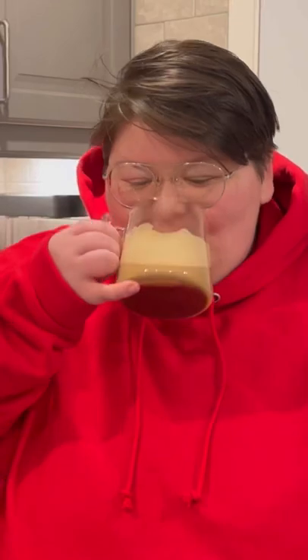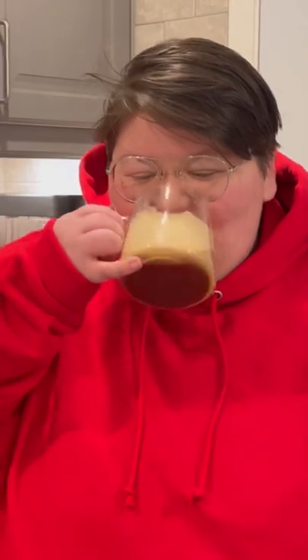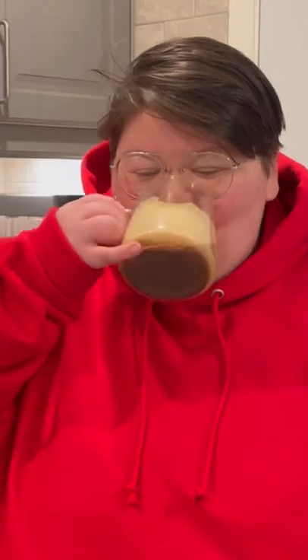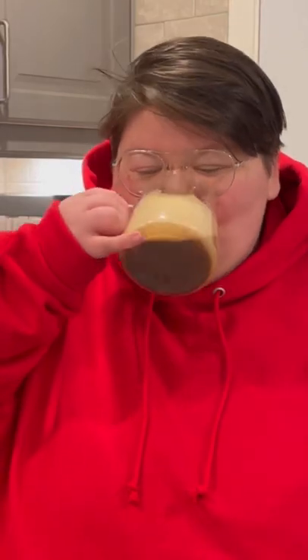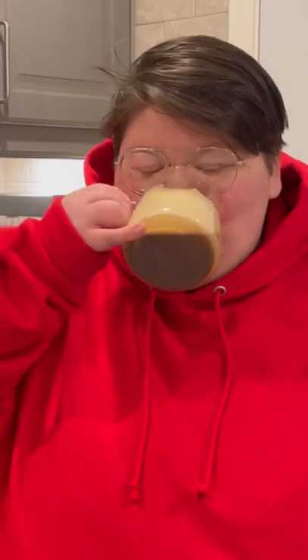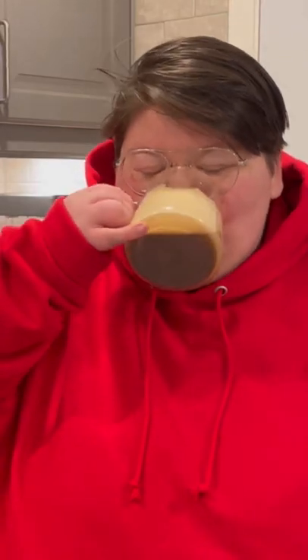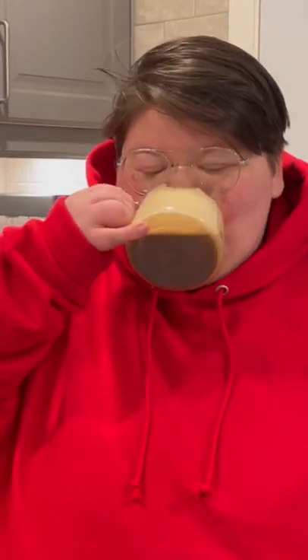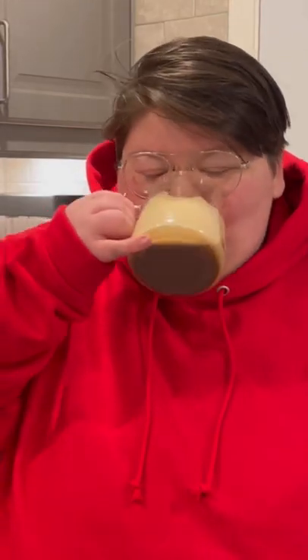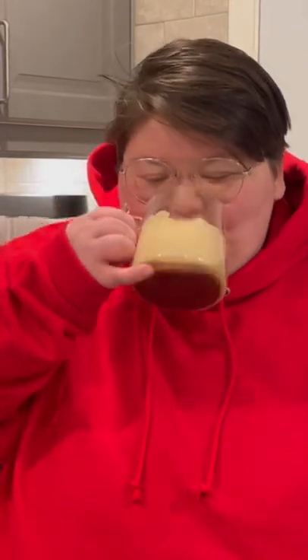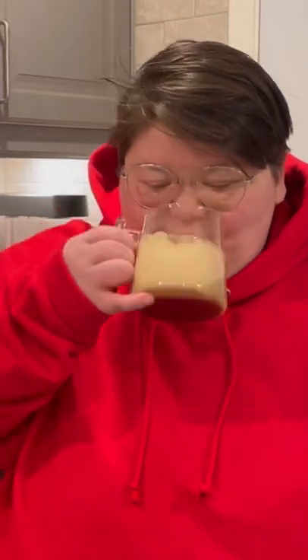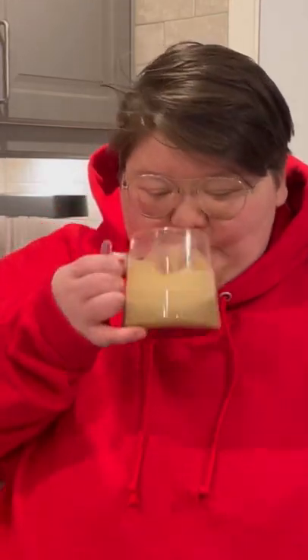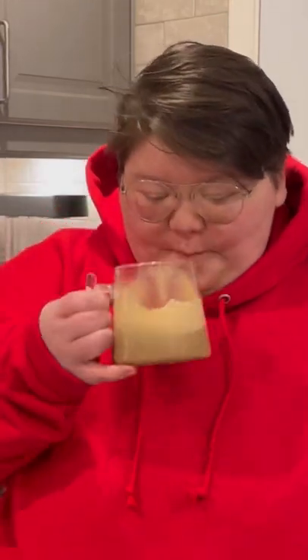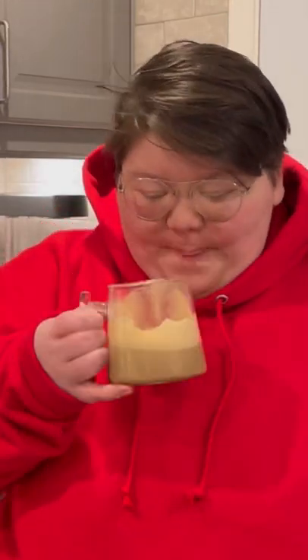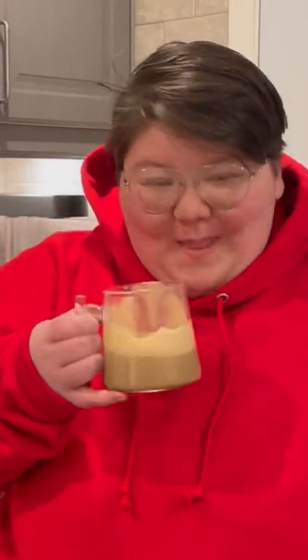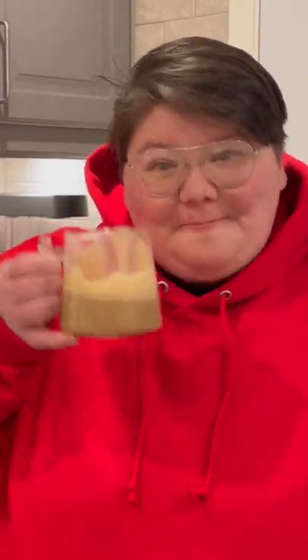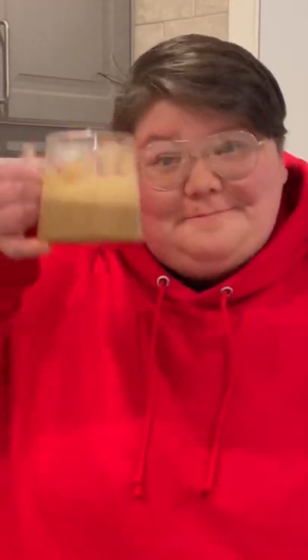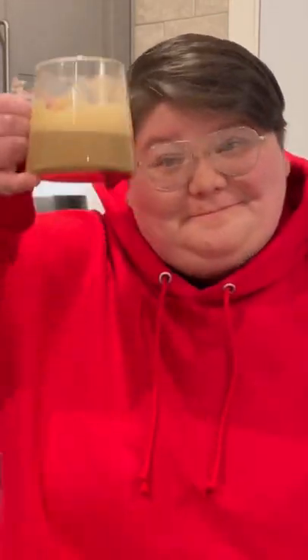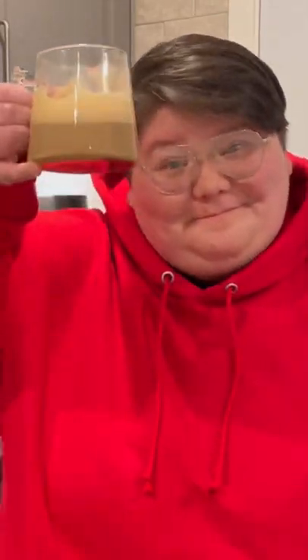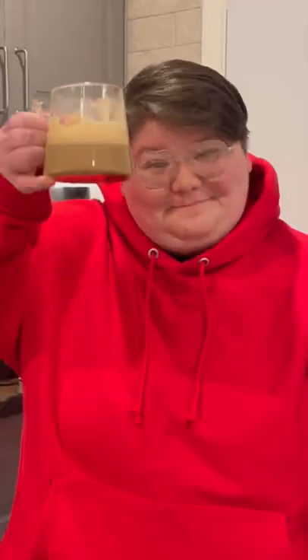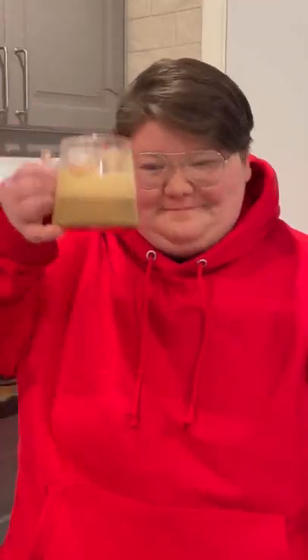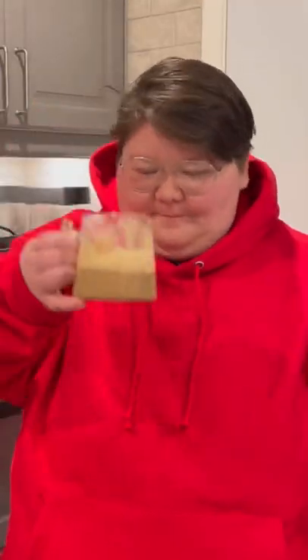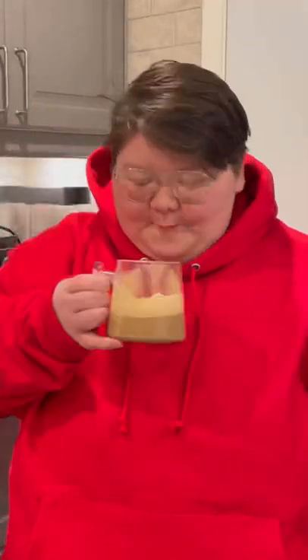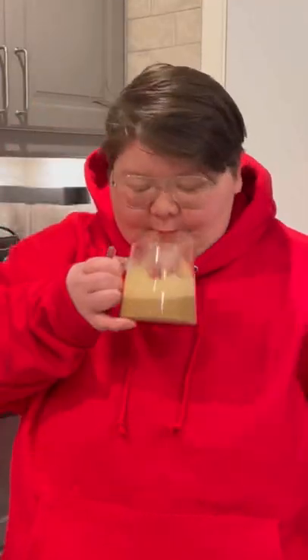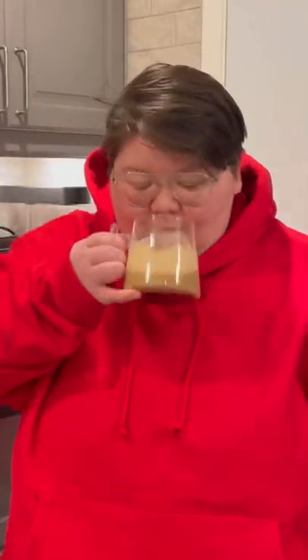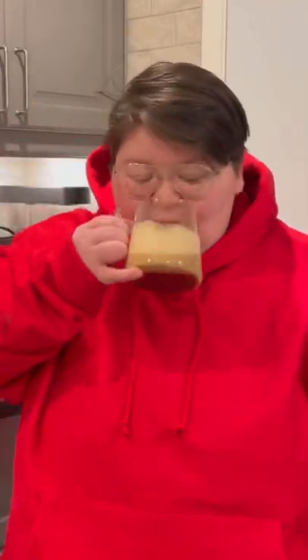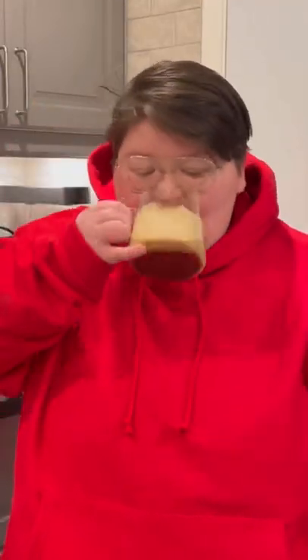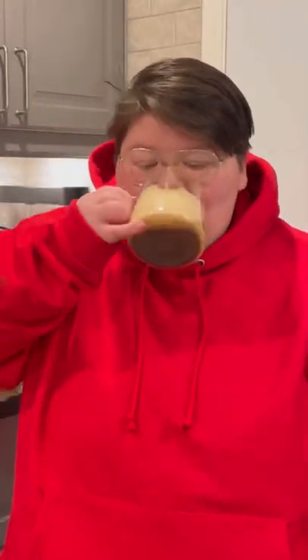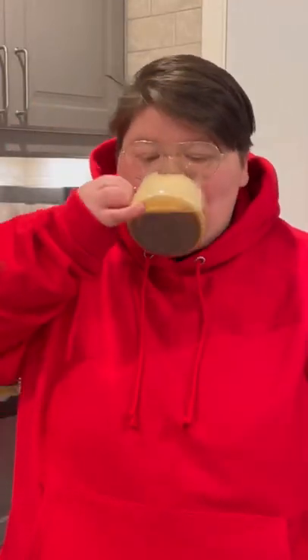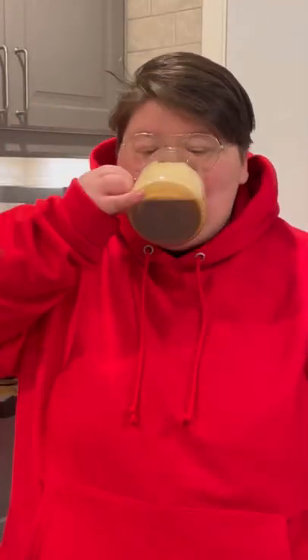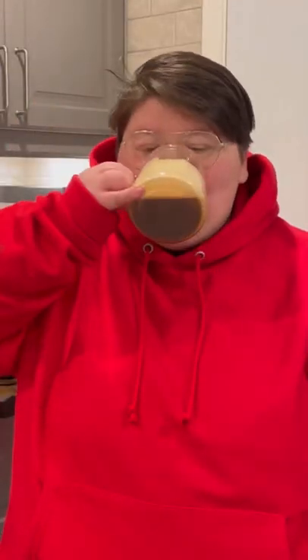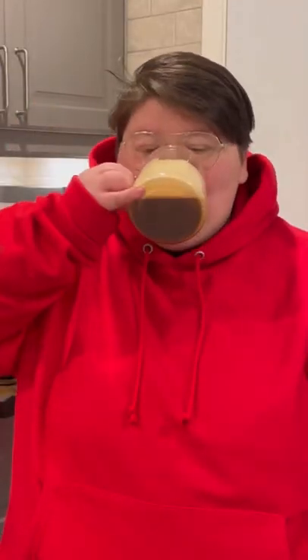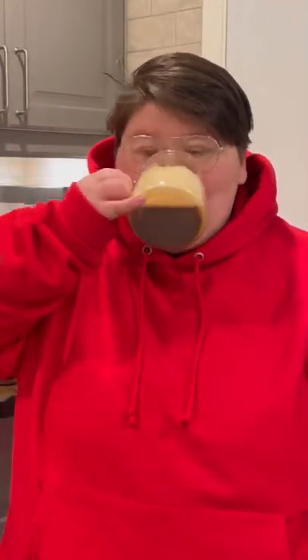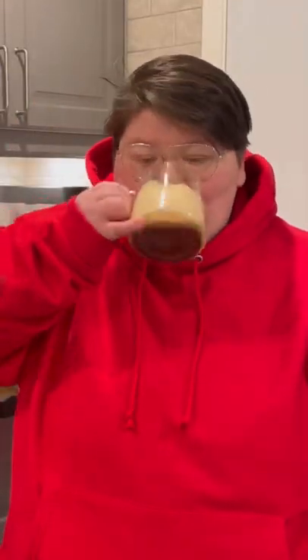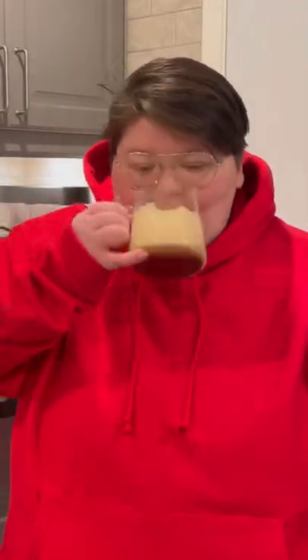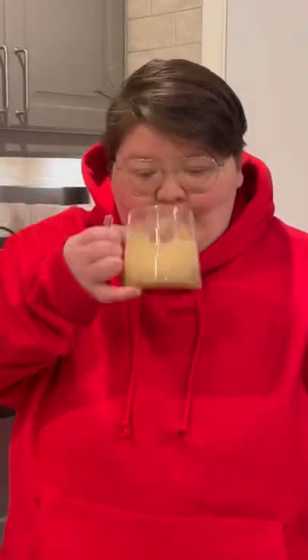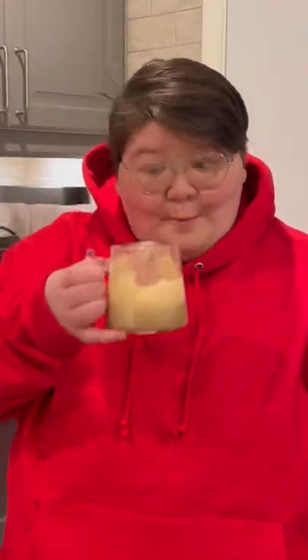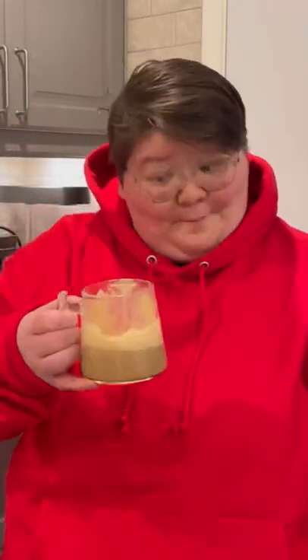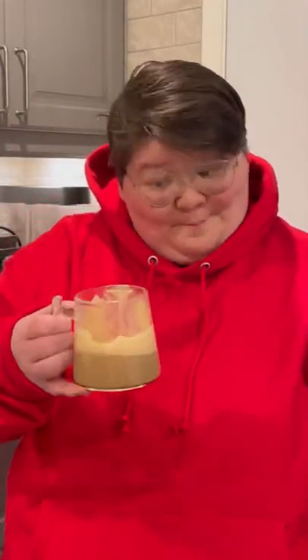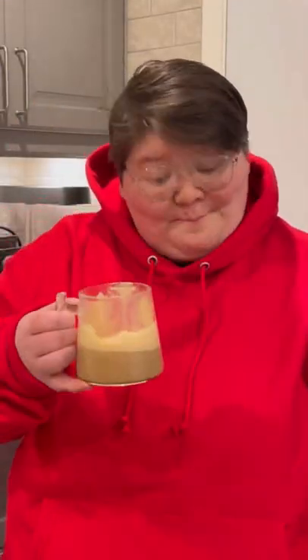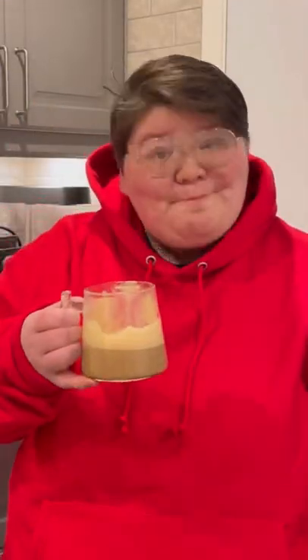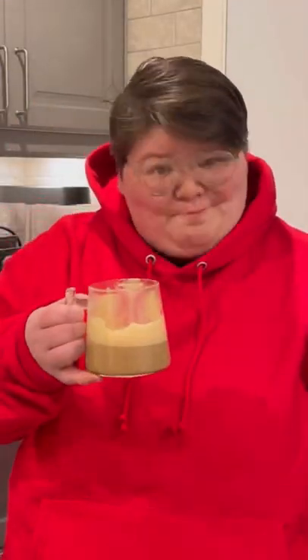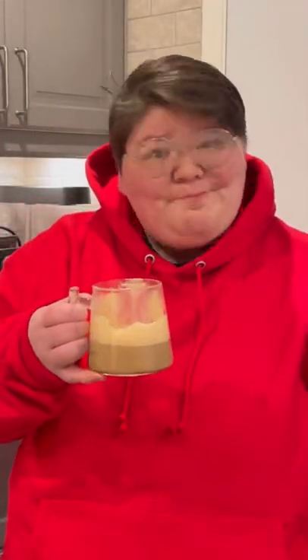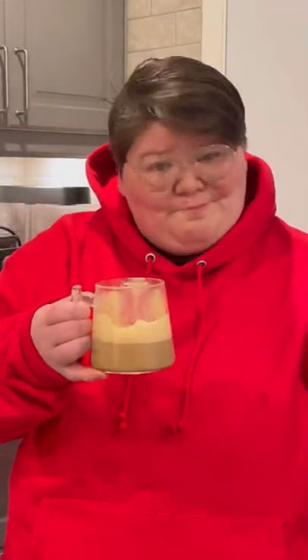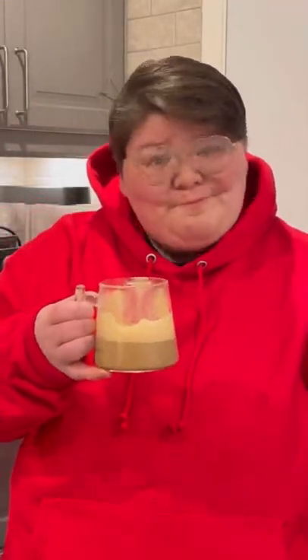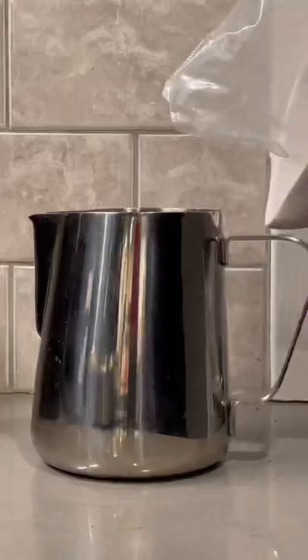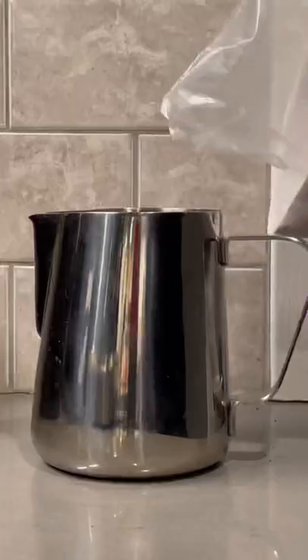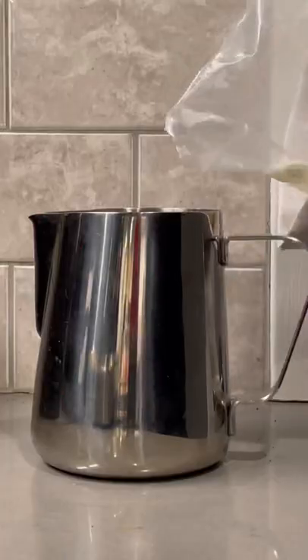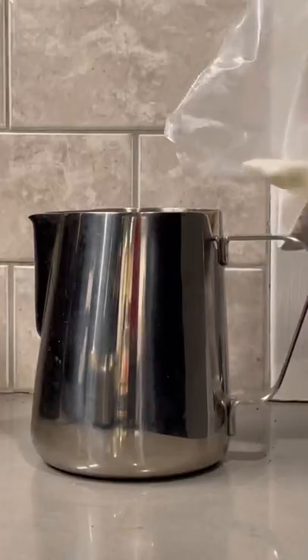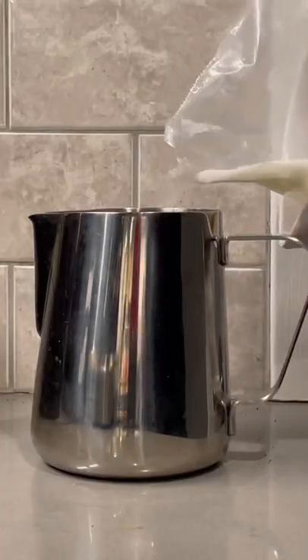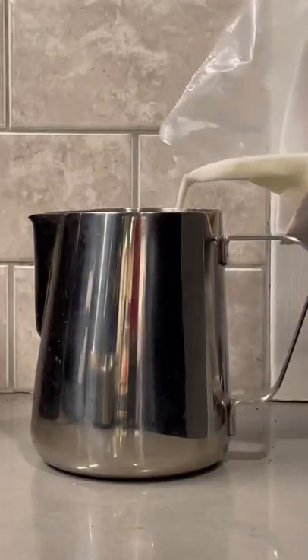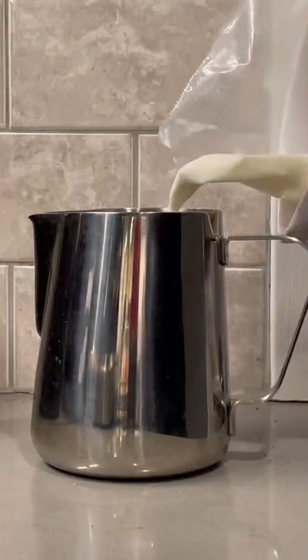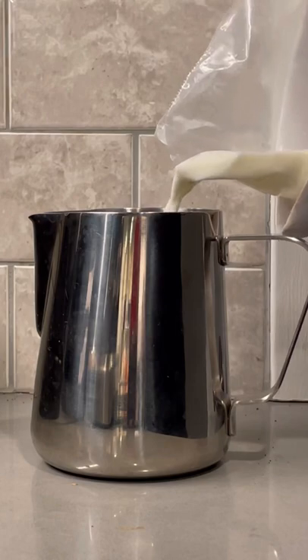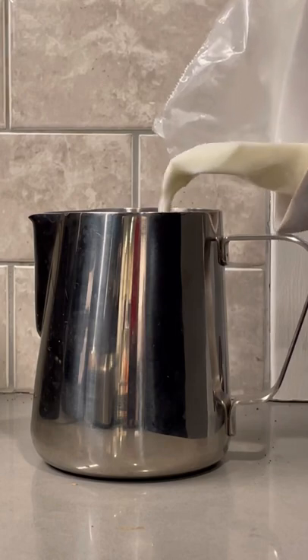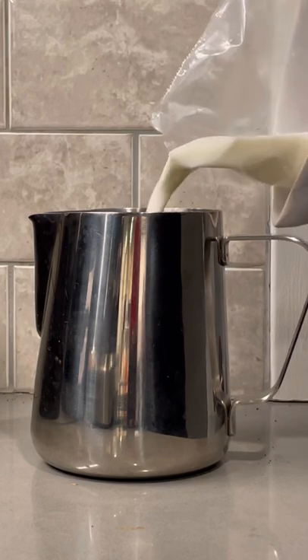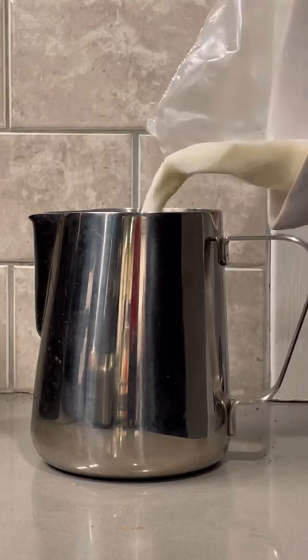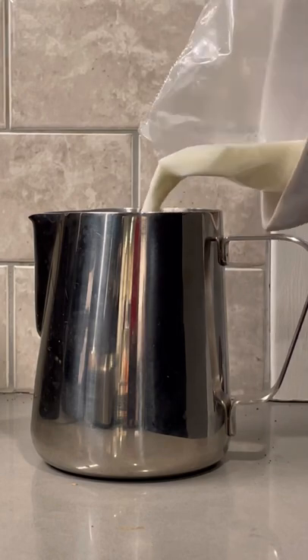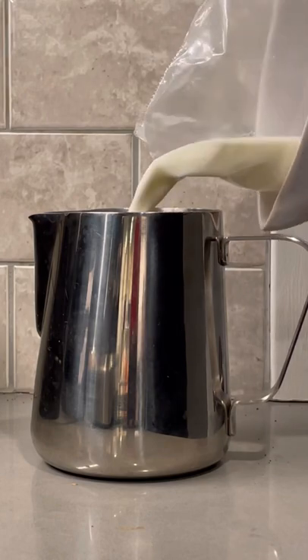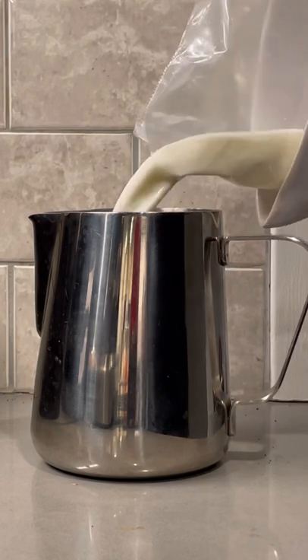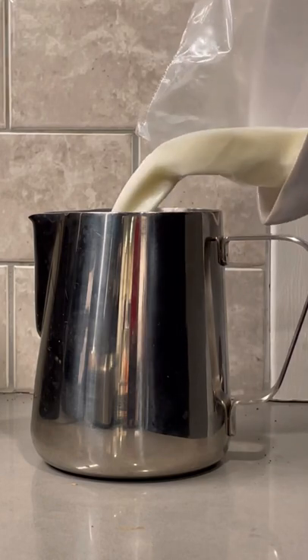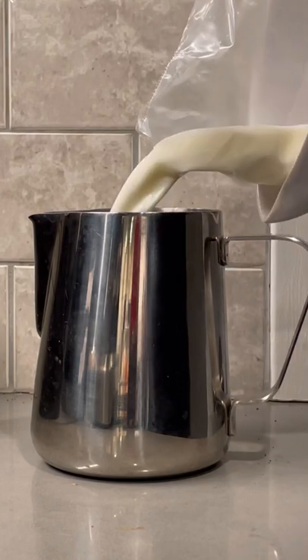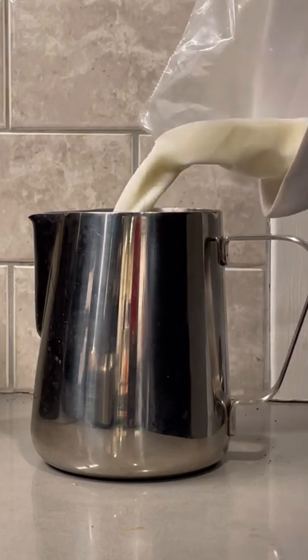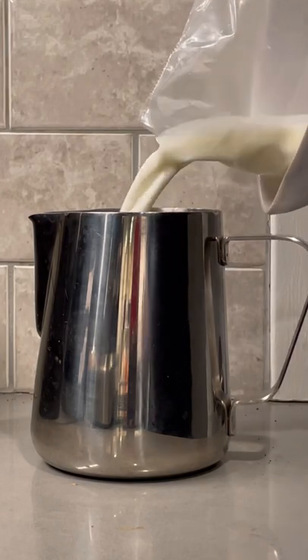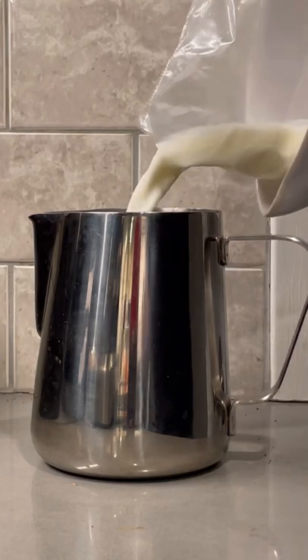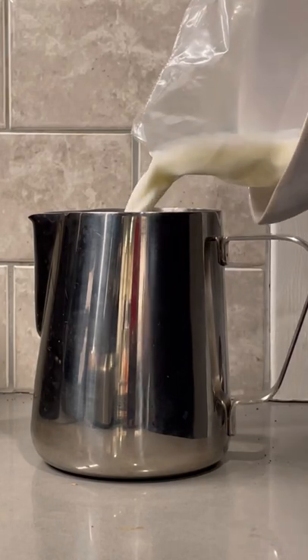You already know that I love mixing chocolate and coffee to make fun drinks, but there's already a coffee that does that called a mocha. Let me show you how to make the best one.